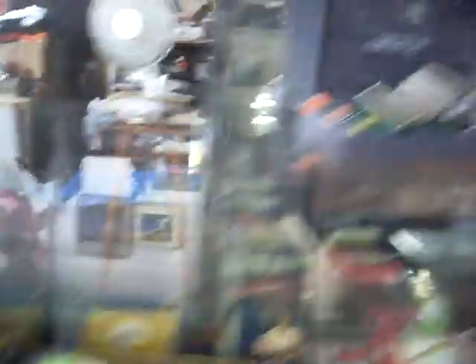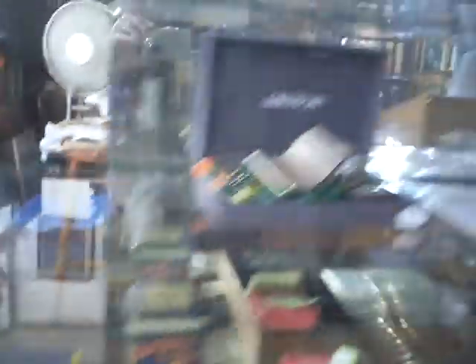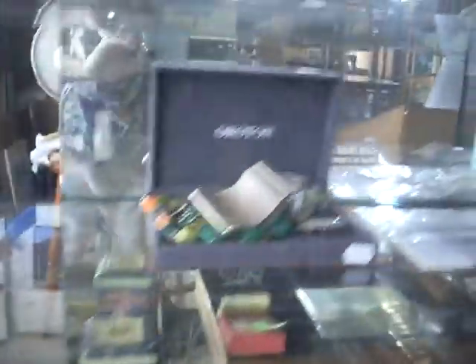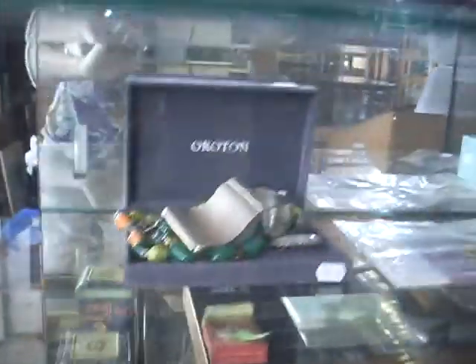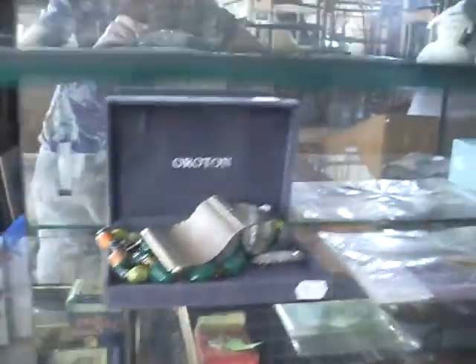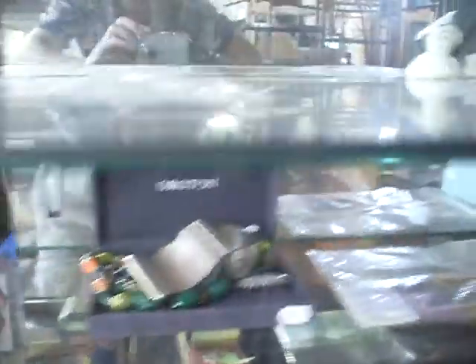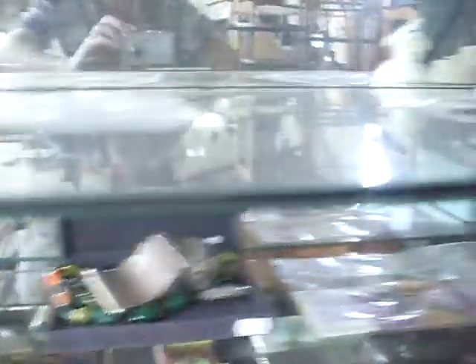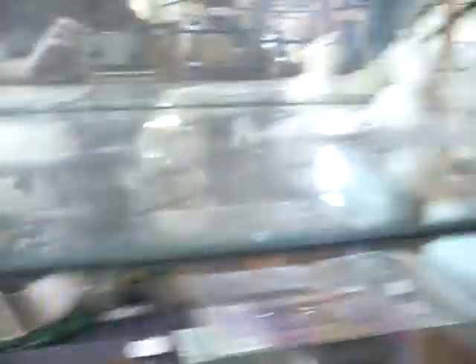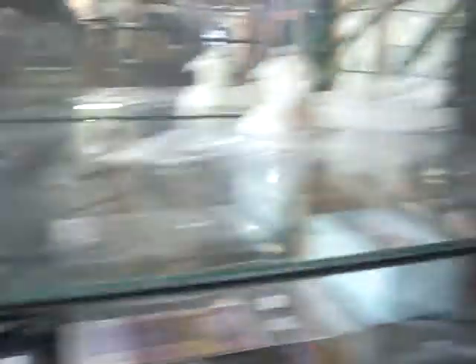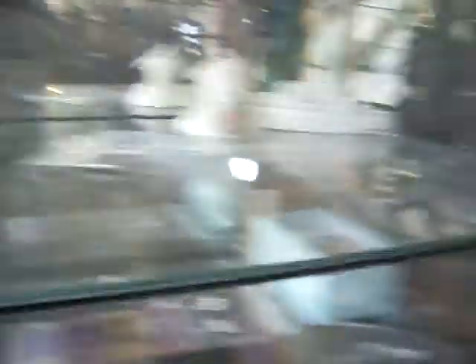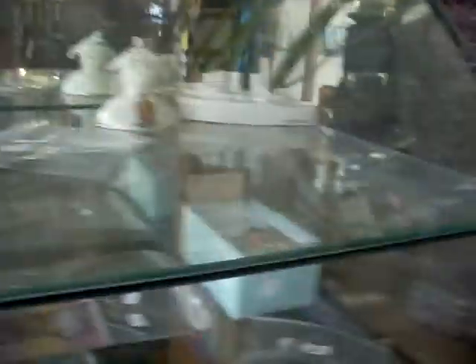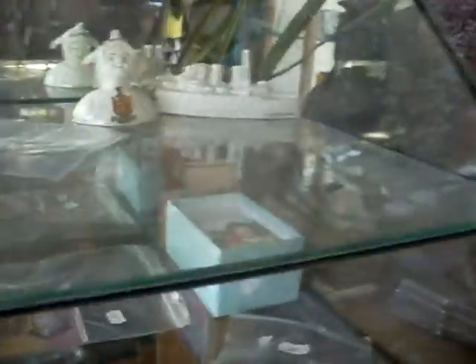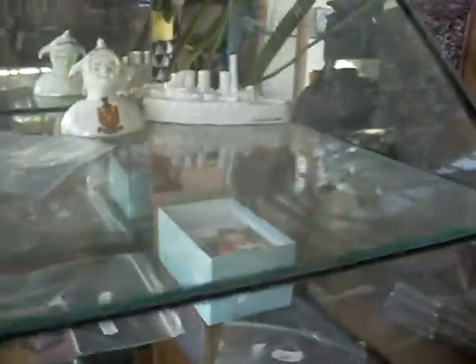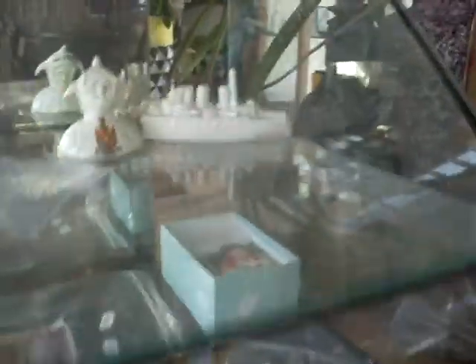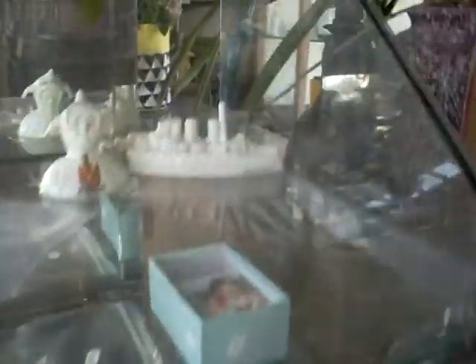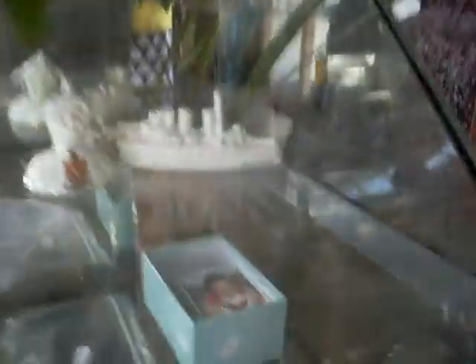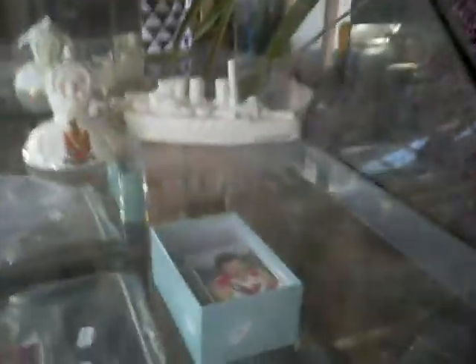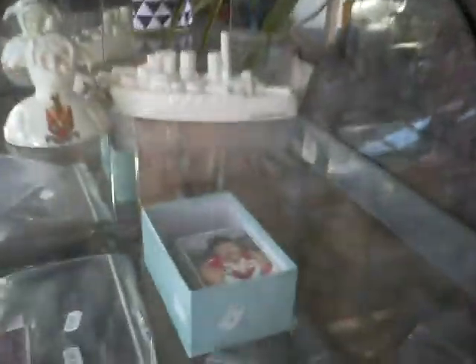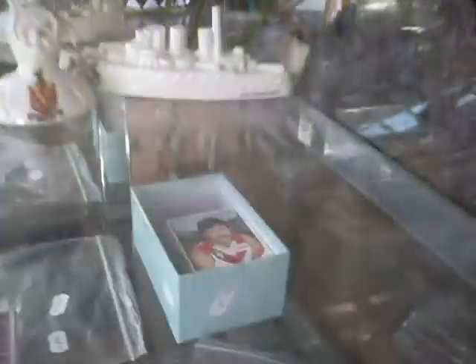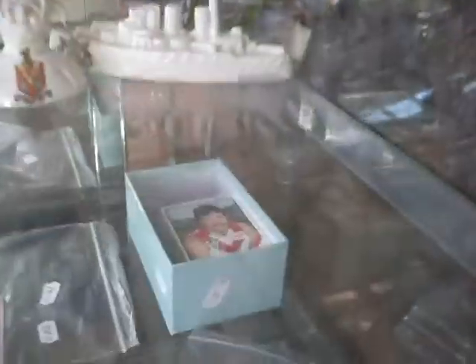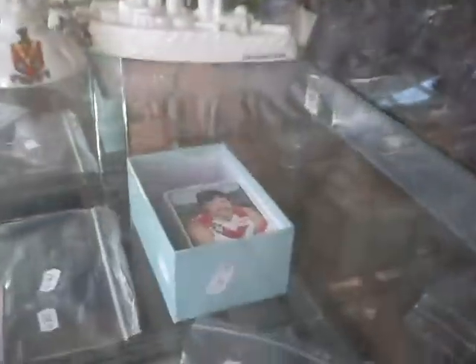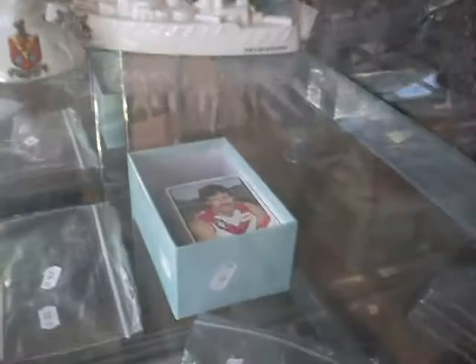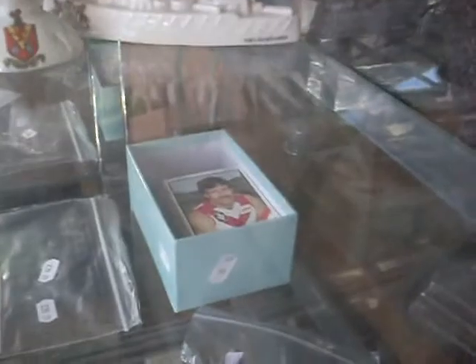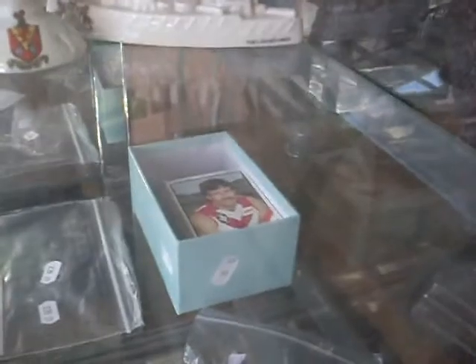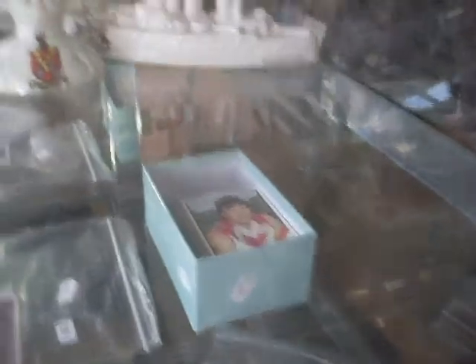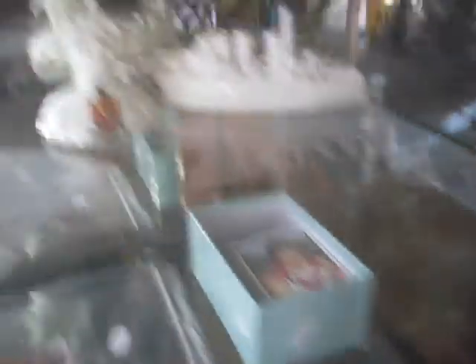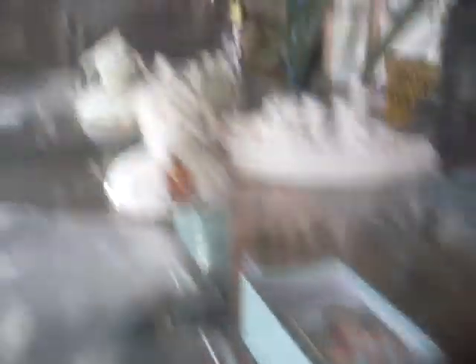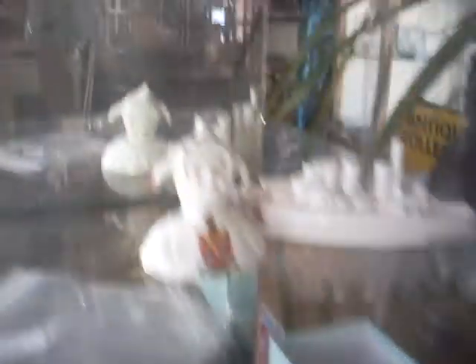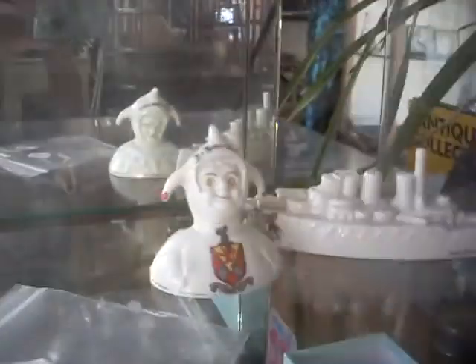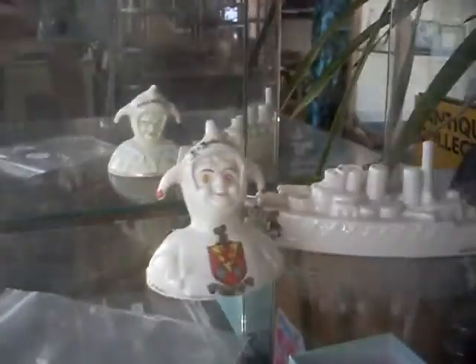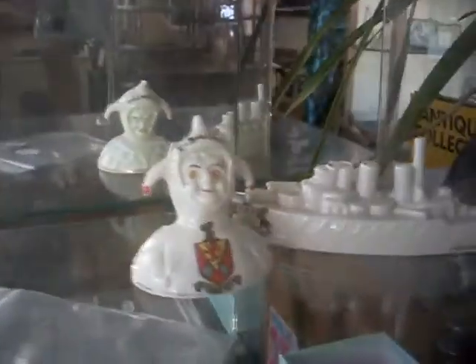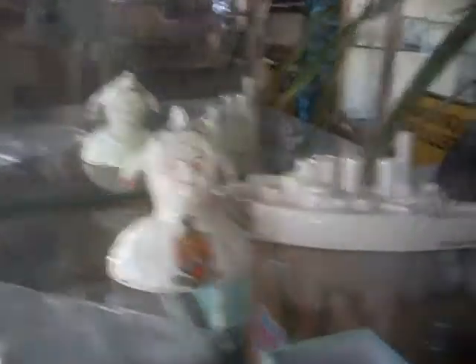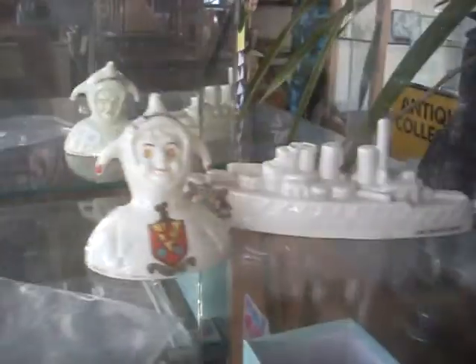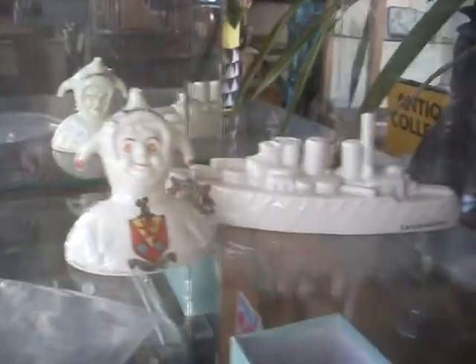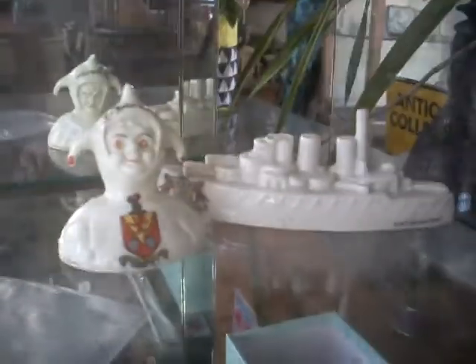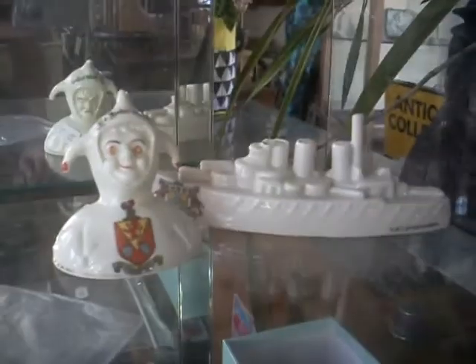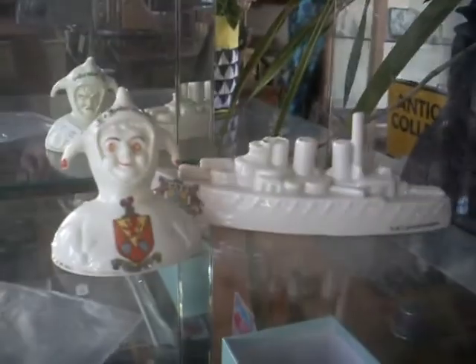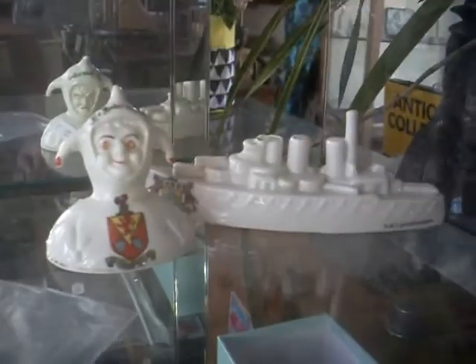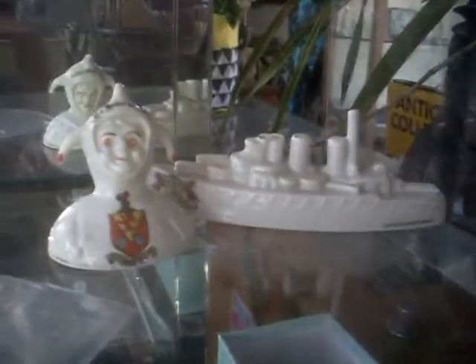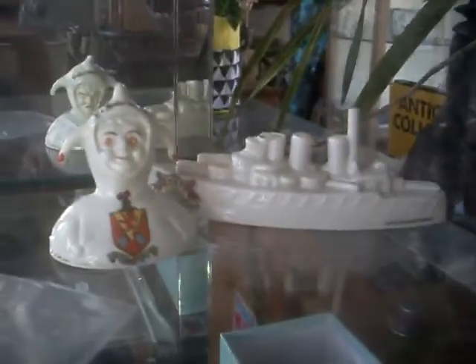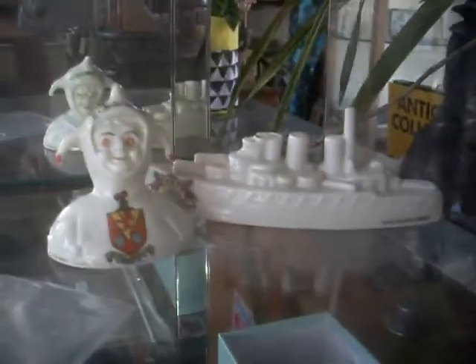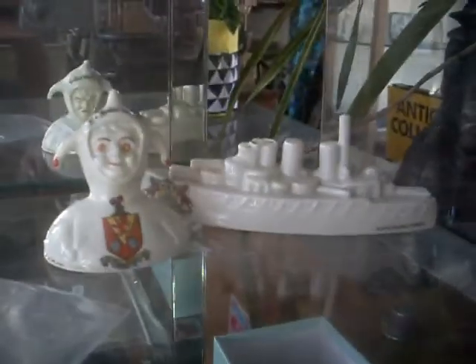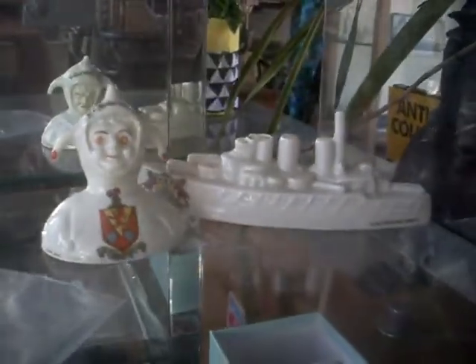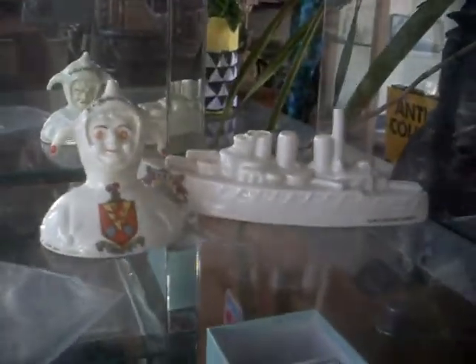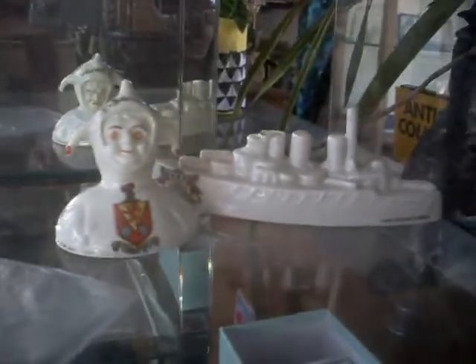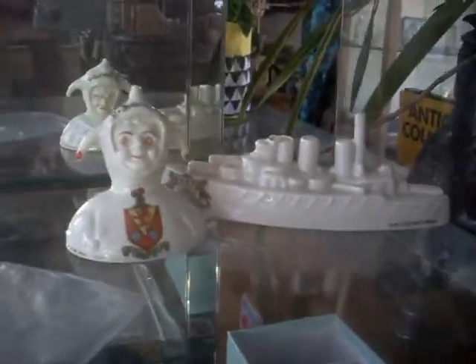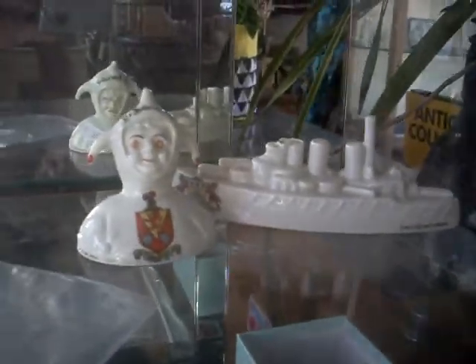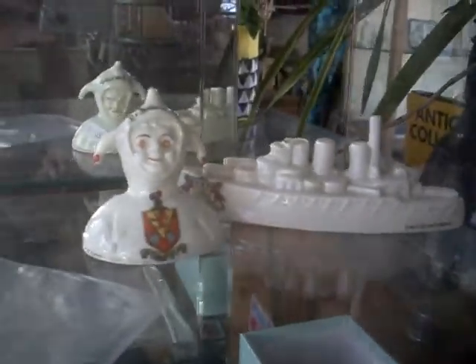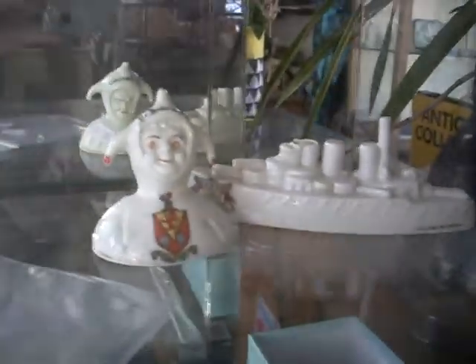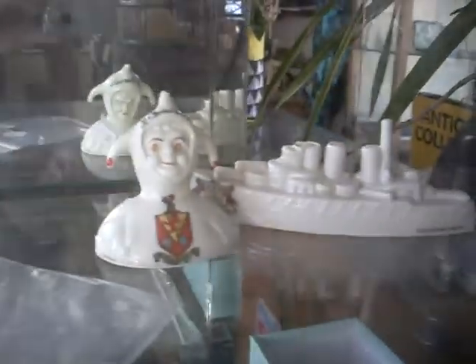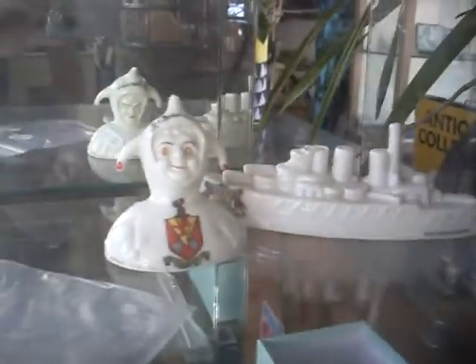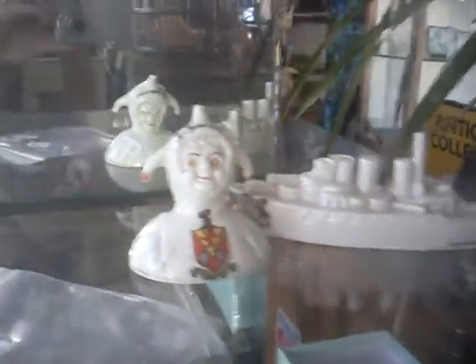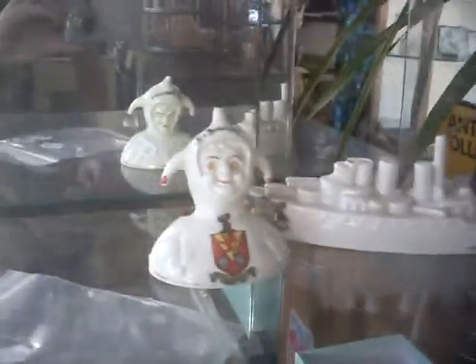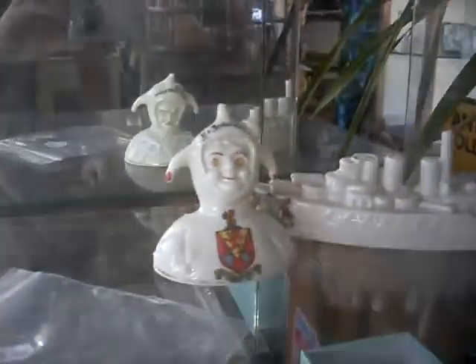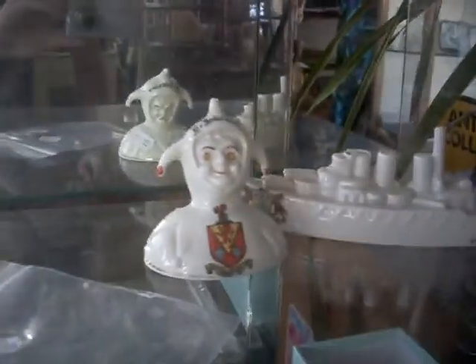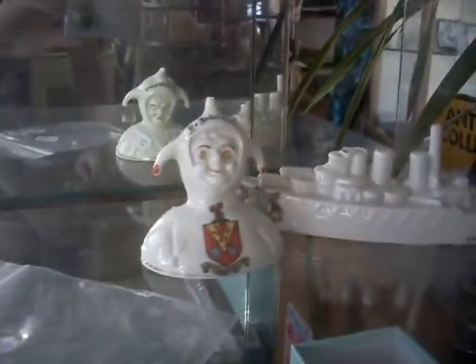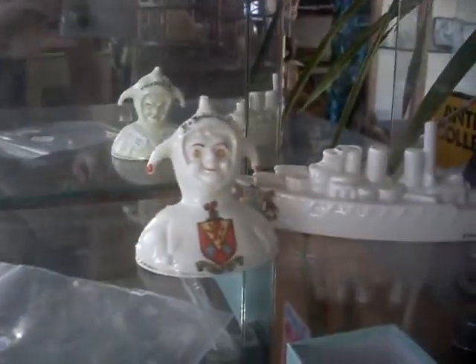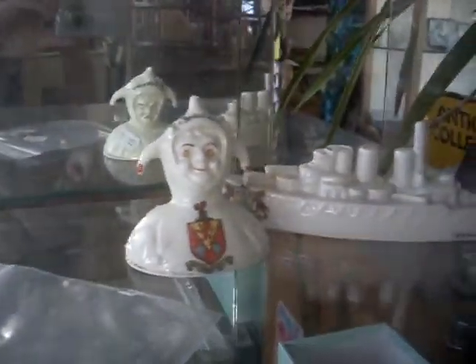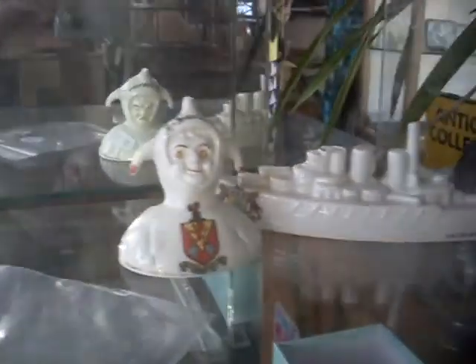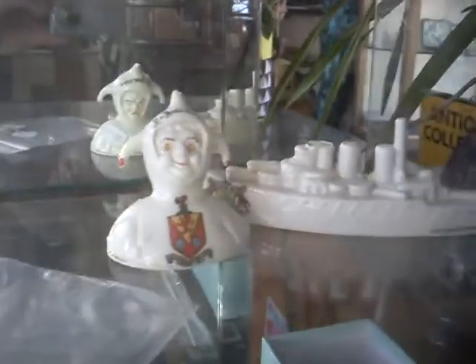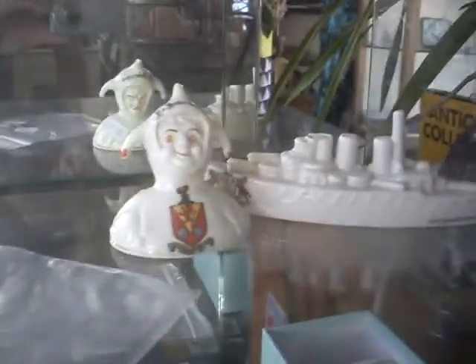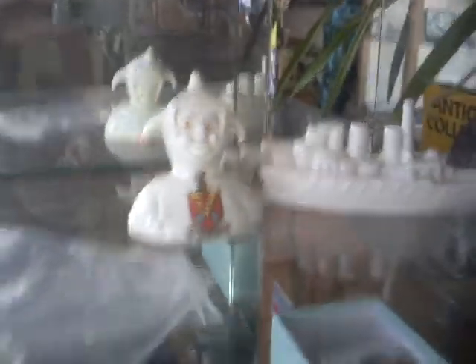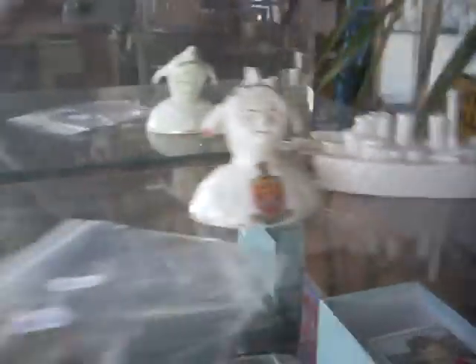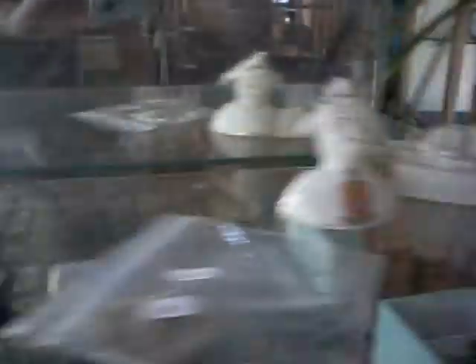Costume jewellery, currency, footy cards. Nice little bits of crested ware. A little double-faced joker. It's pretty cool.